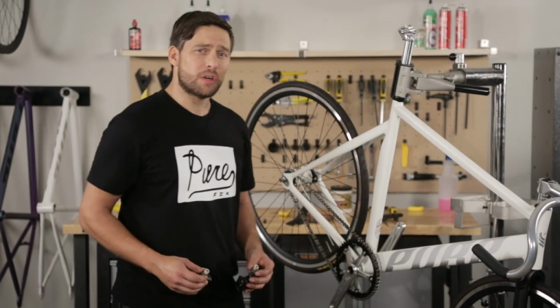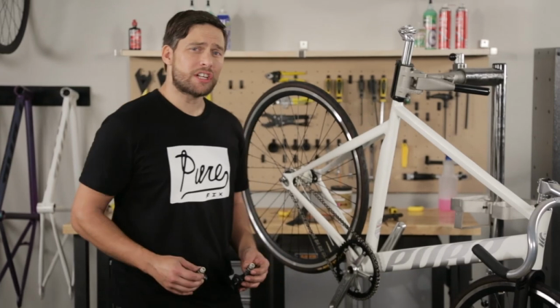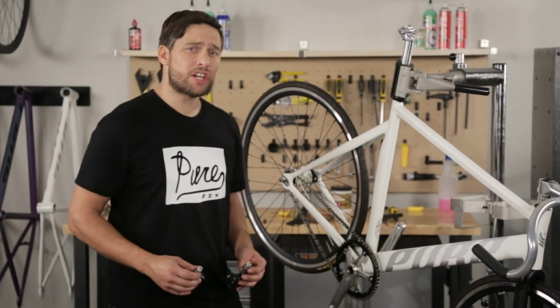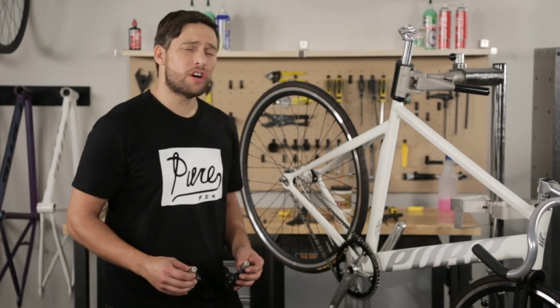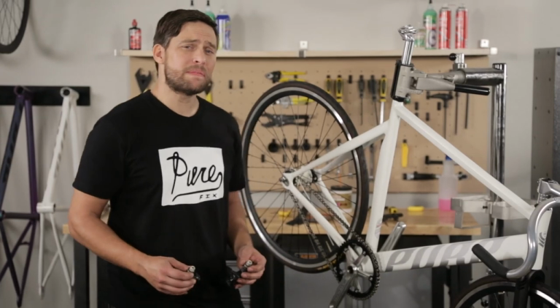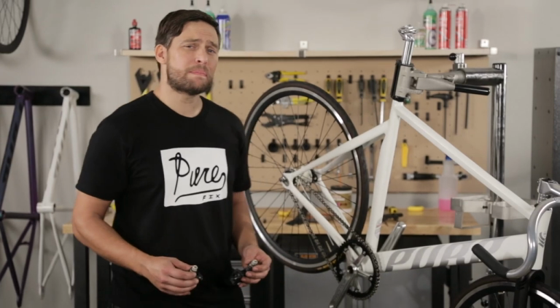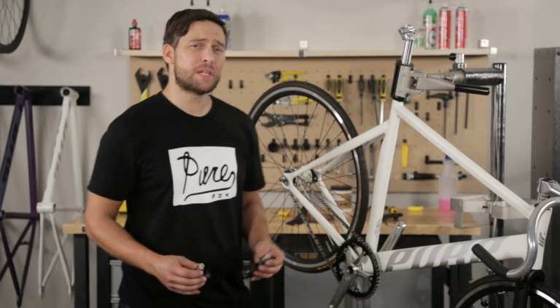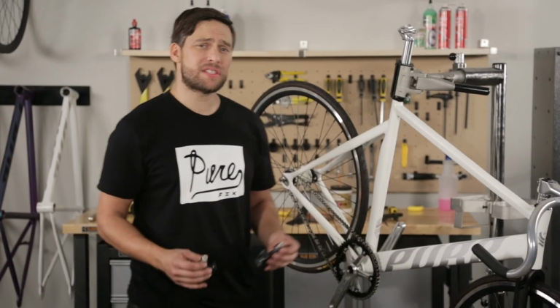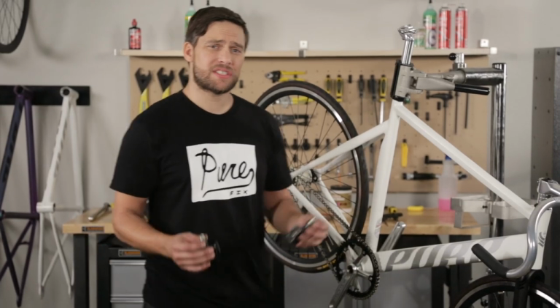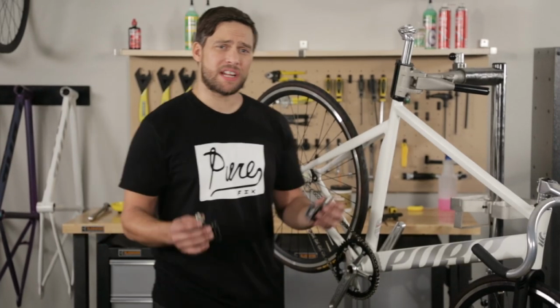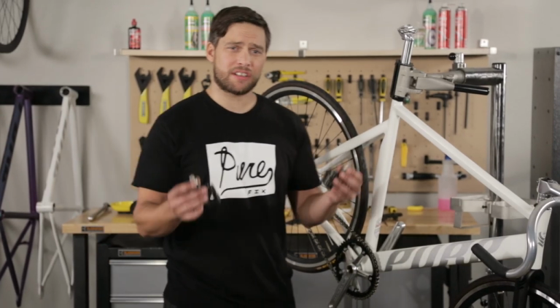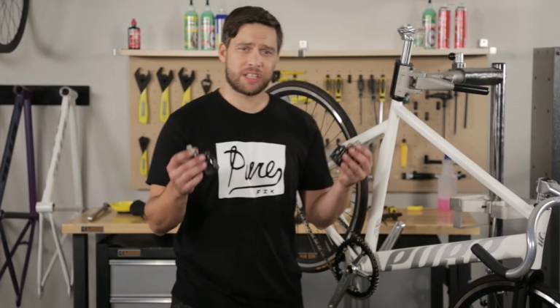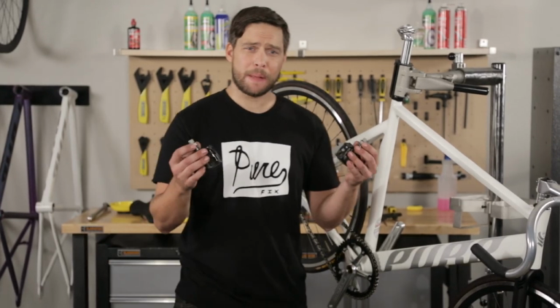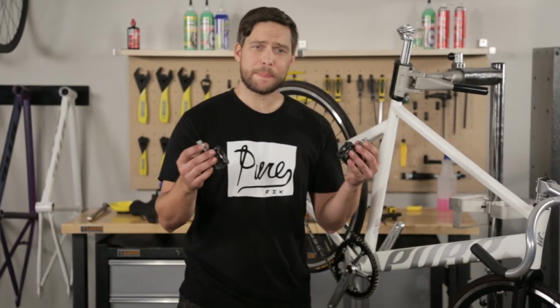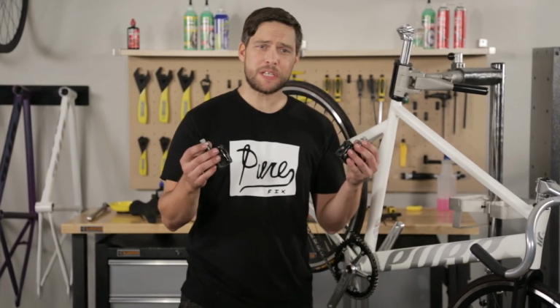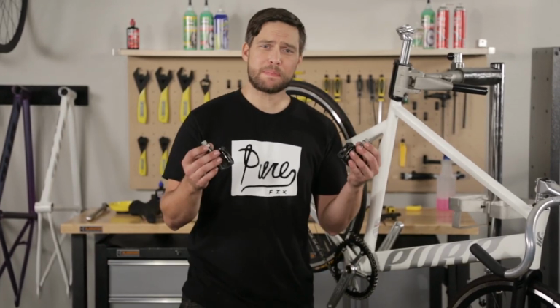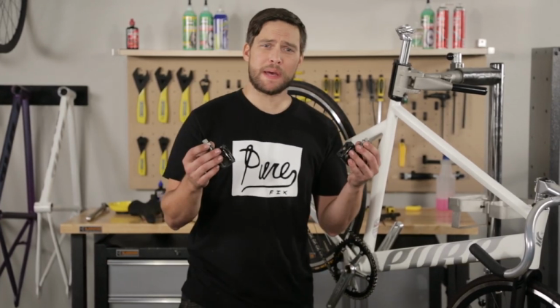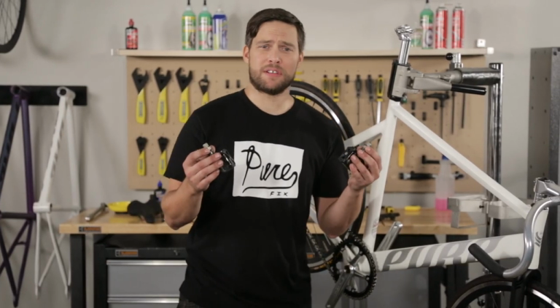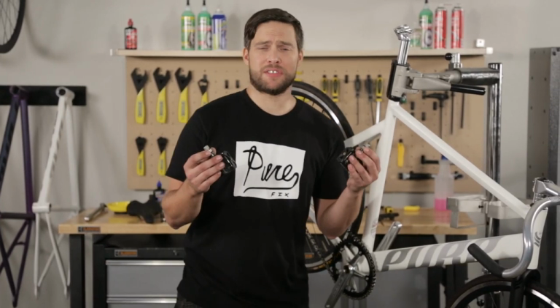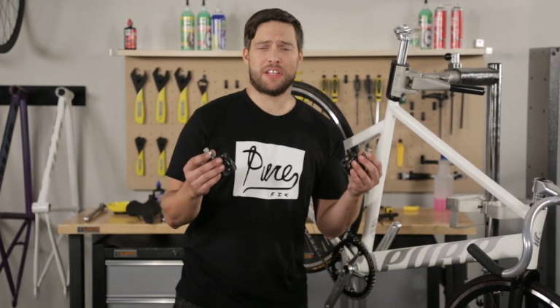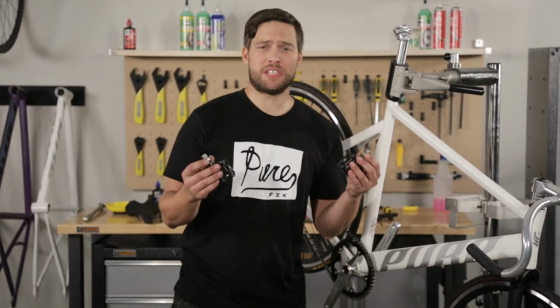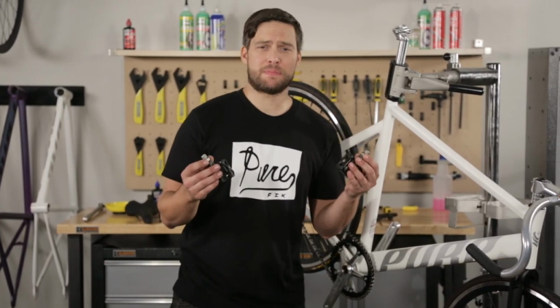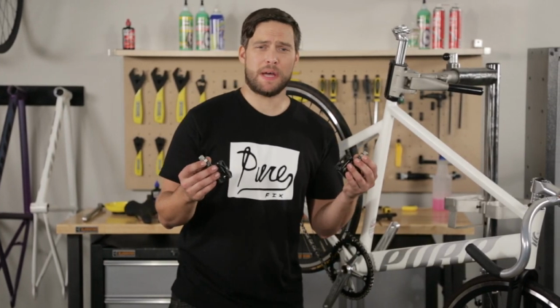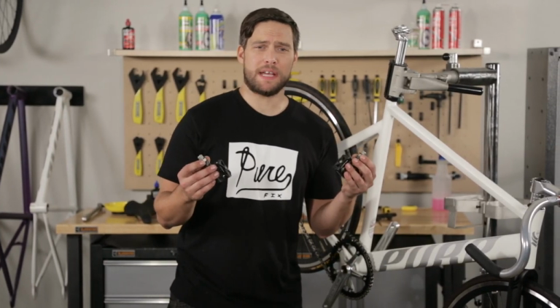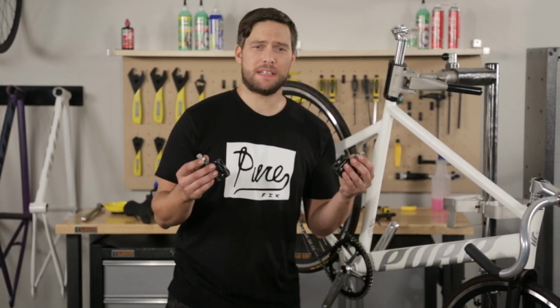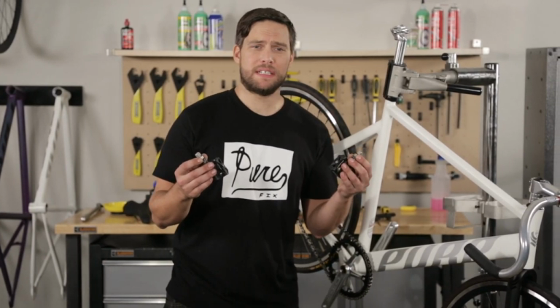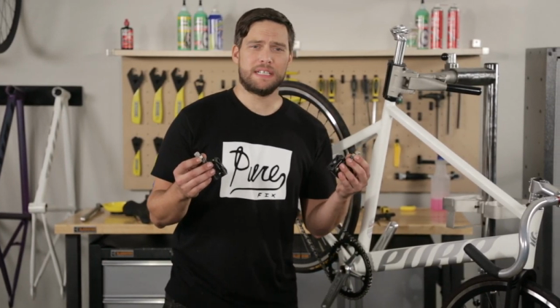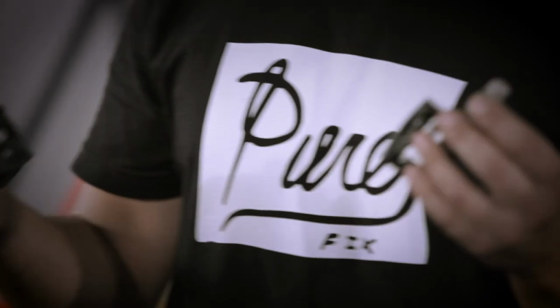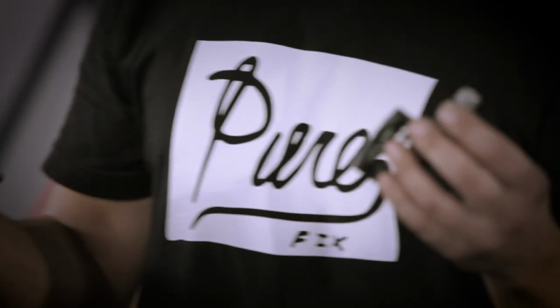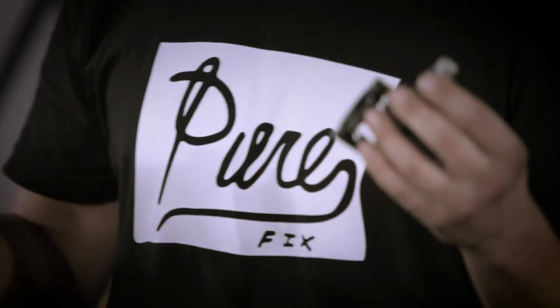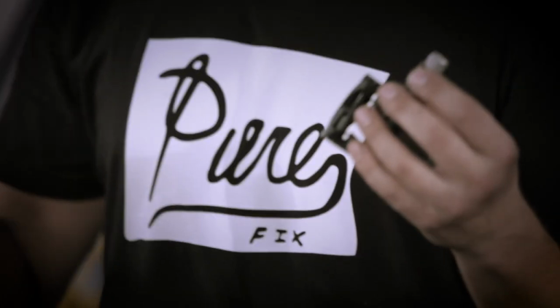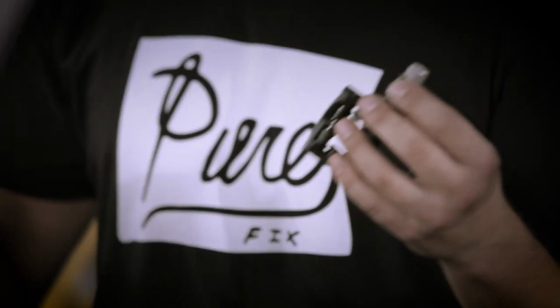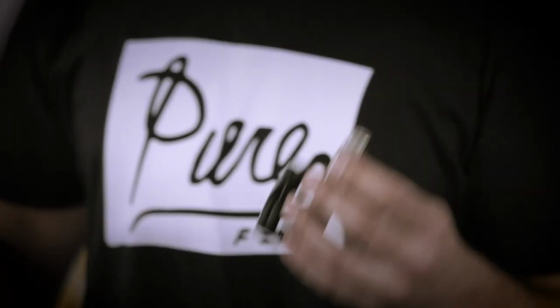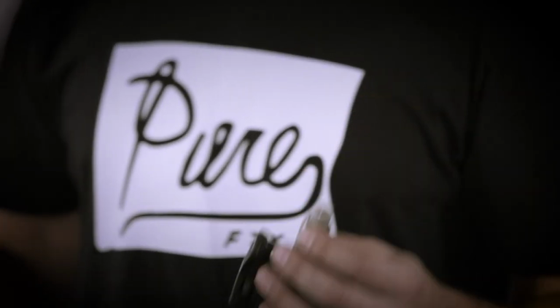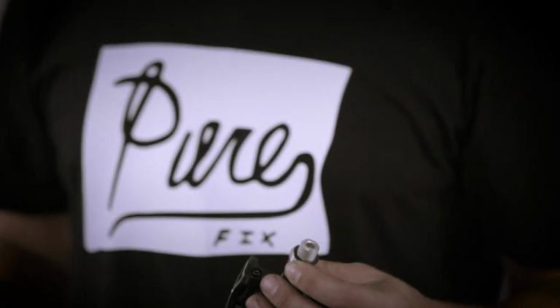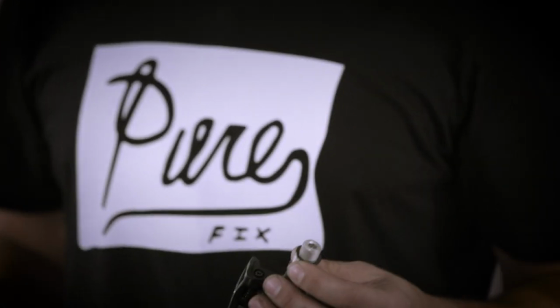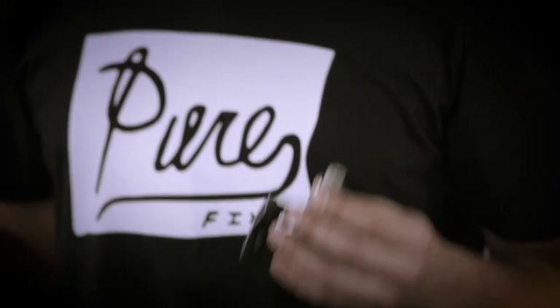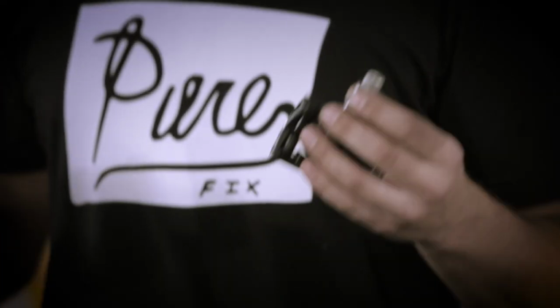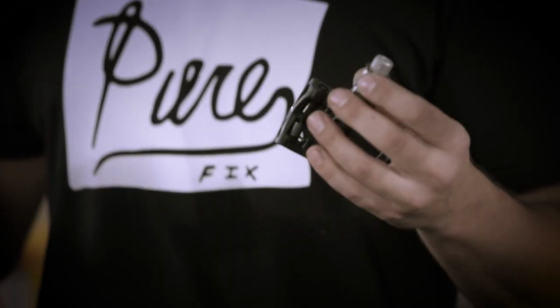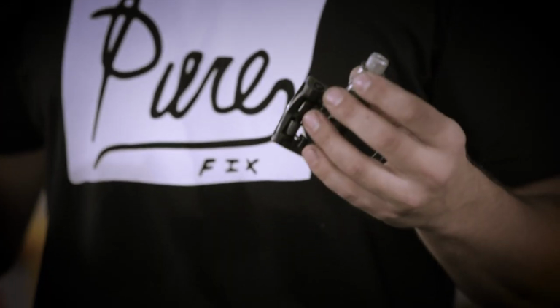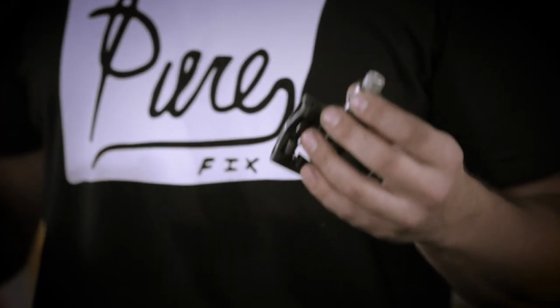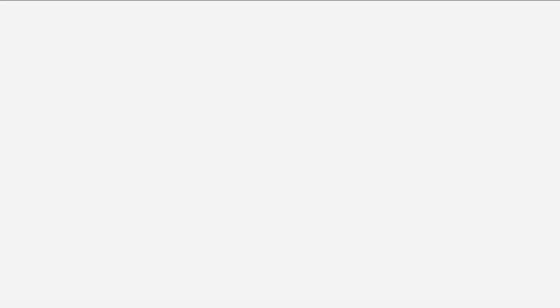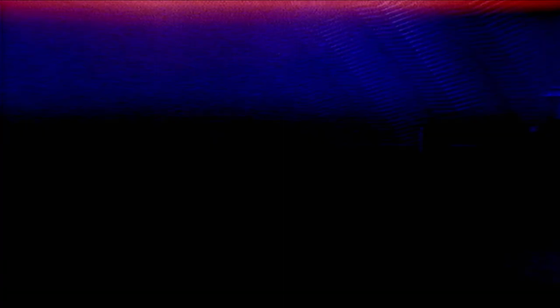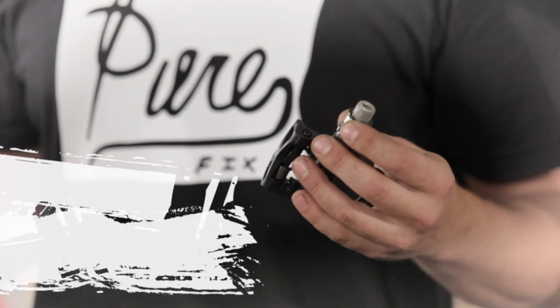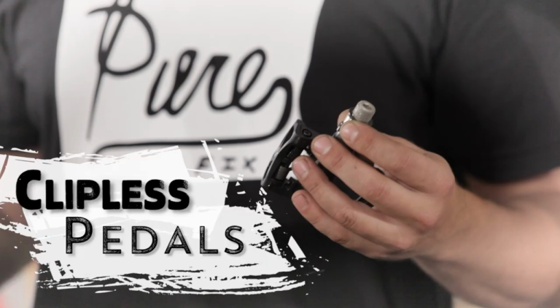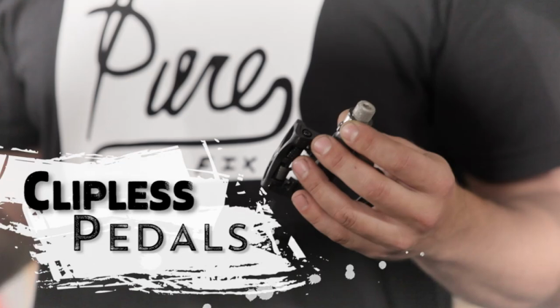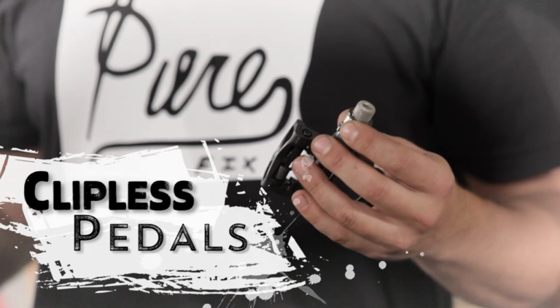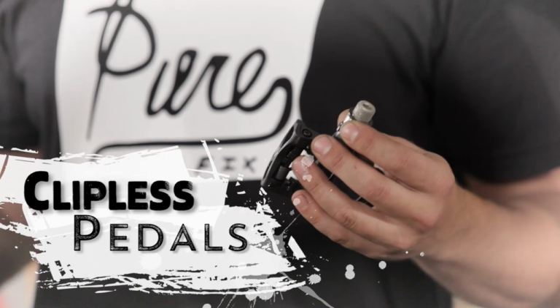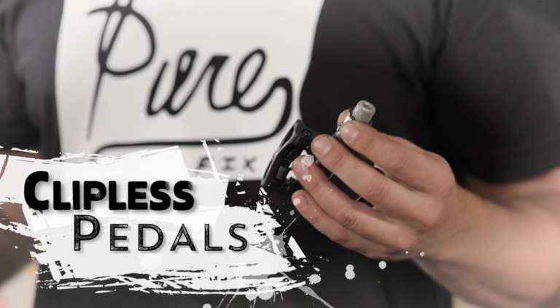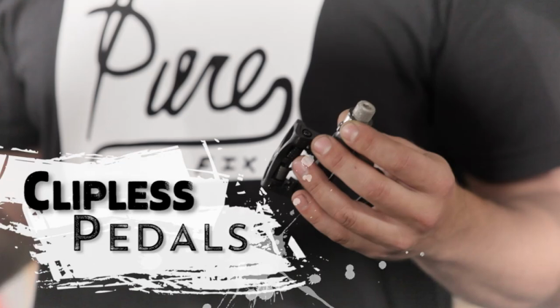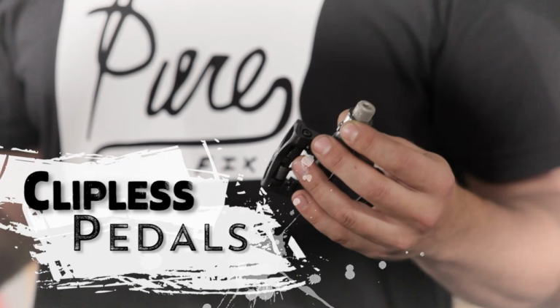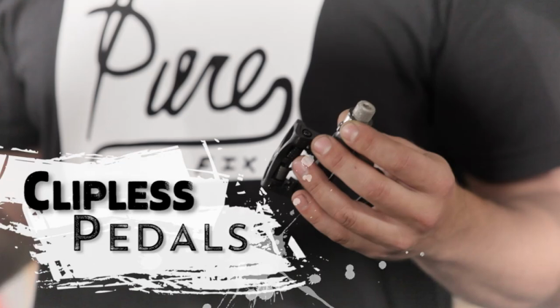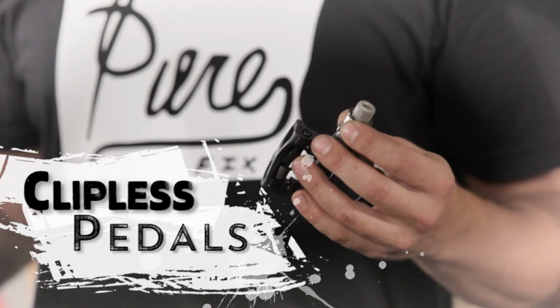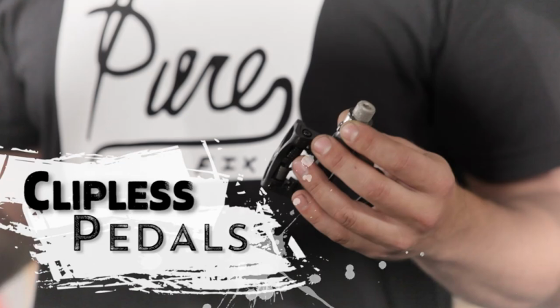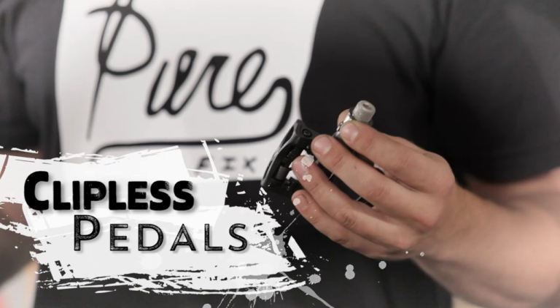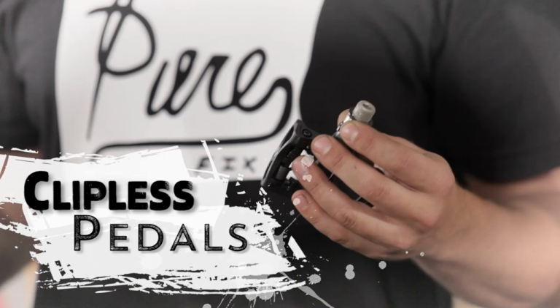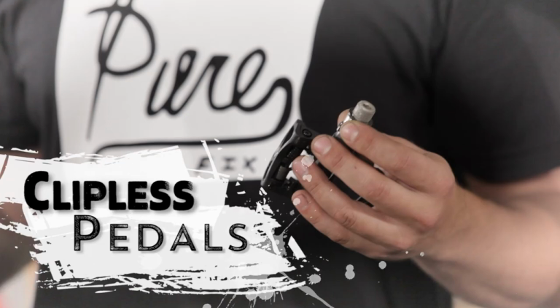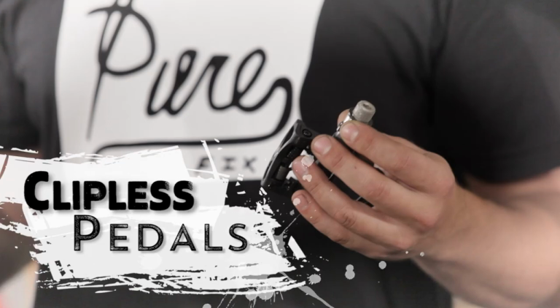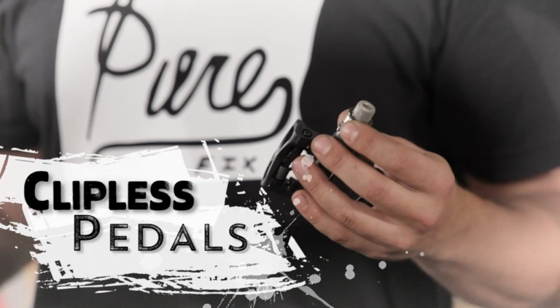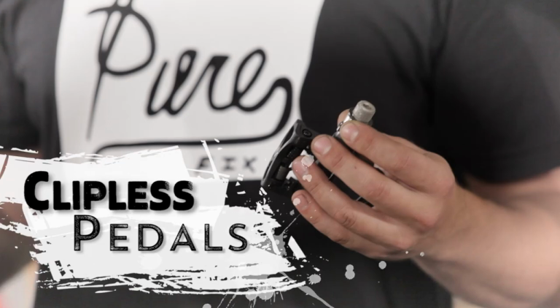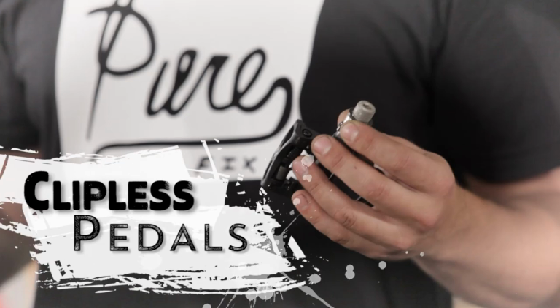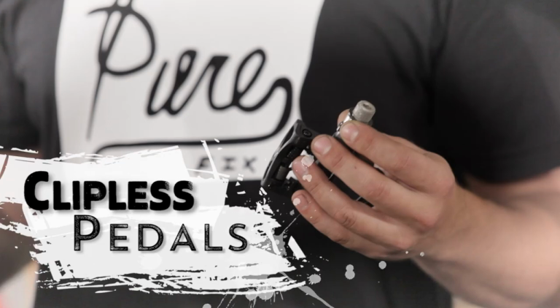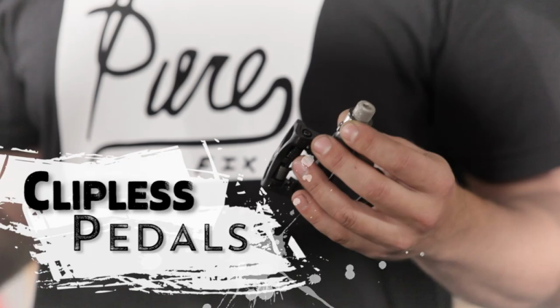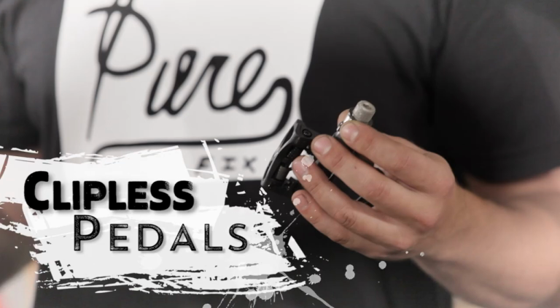We're going to go ahead and put a set of clipless pedals on this bike. These are great if you want to be more efficient and get a little bit more speed out of your ride.